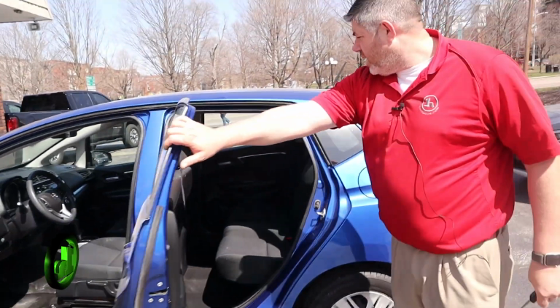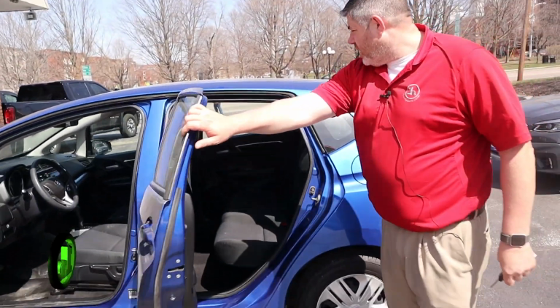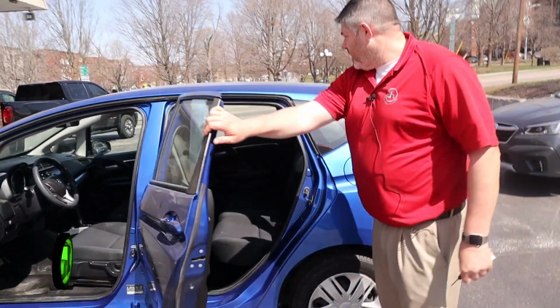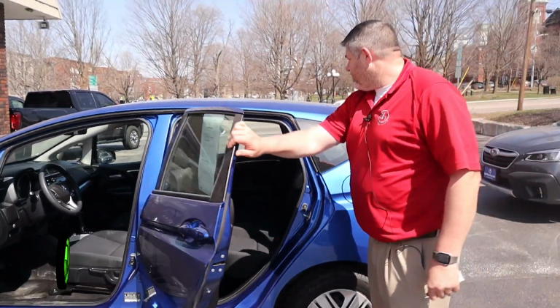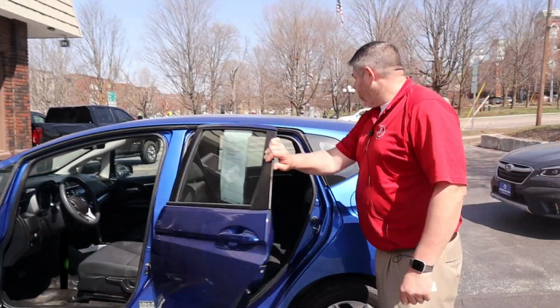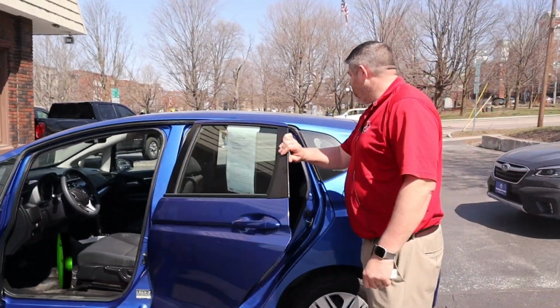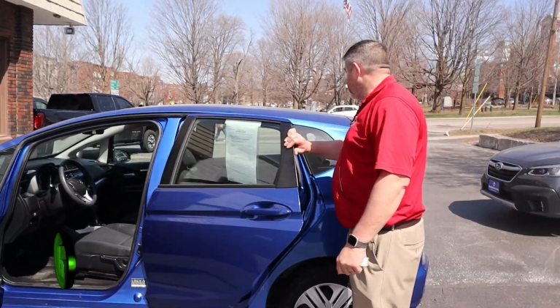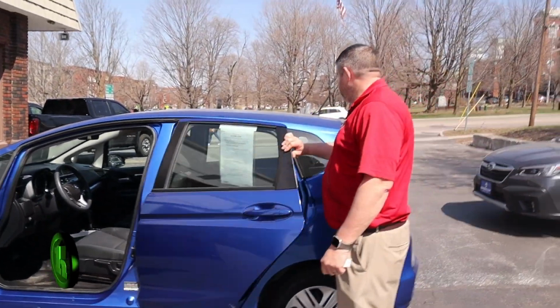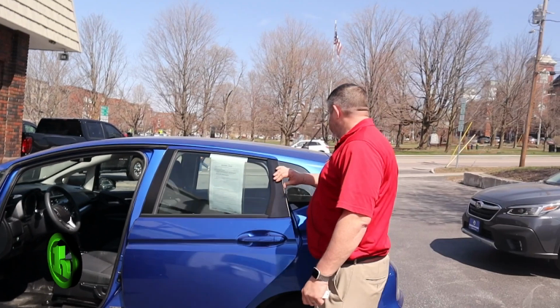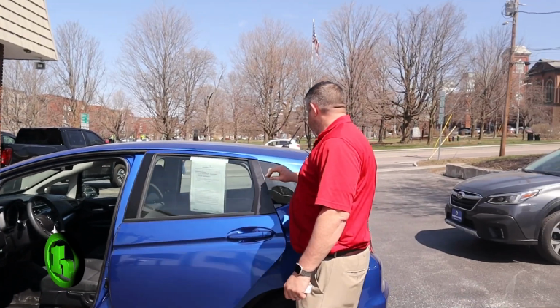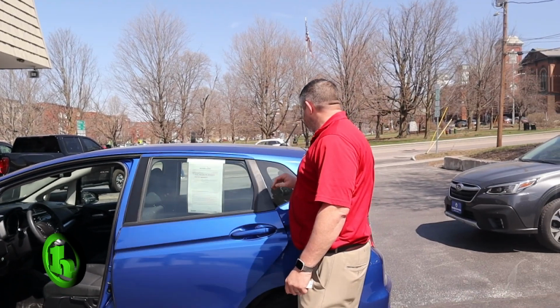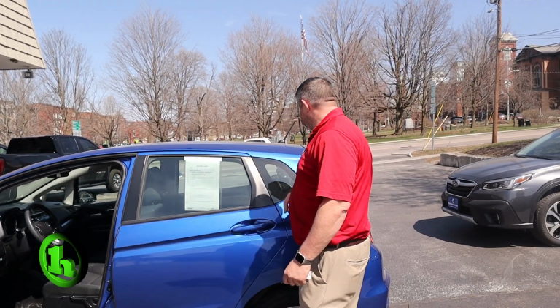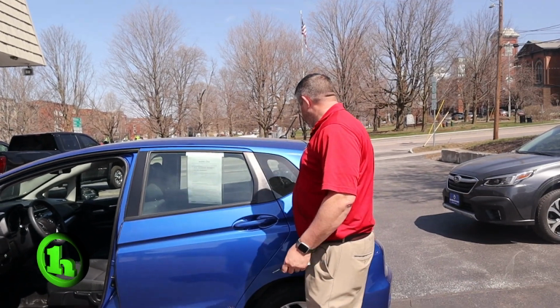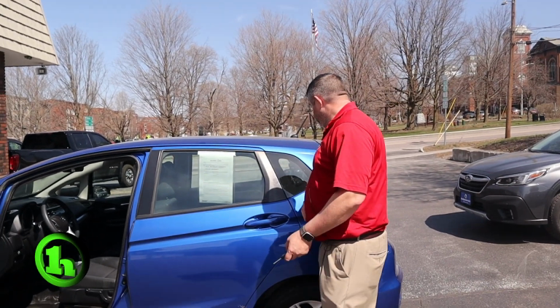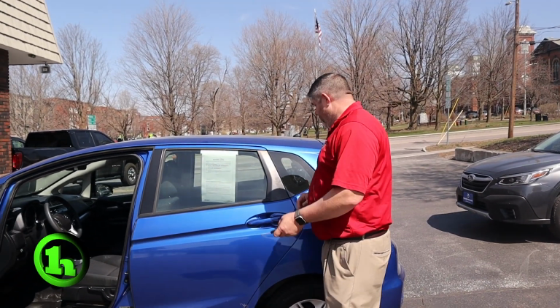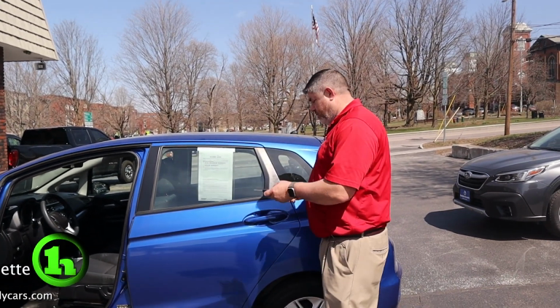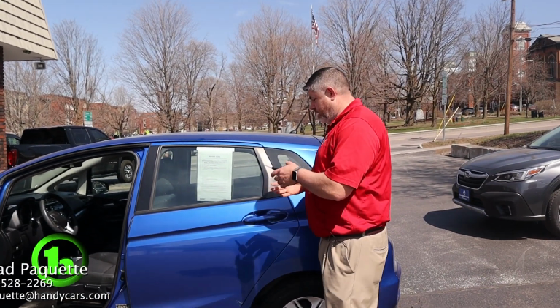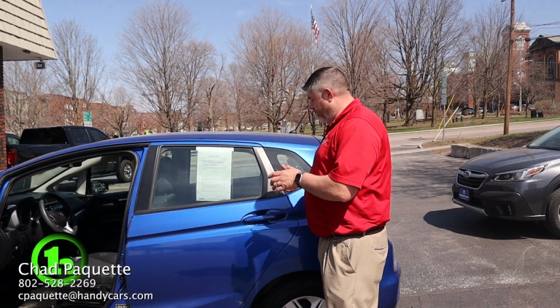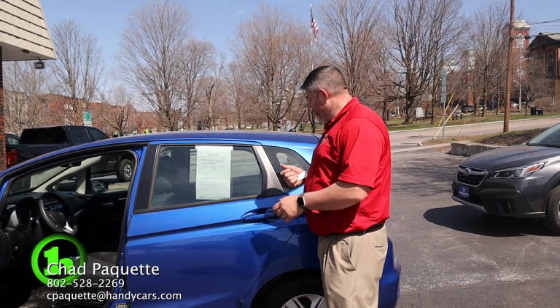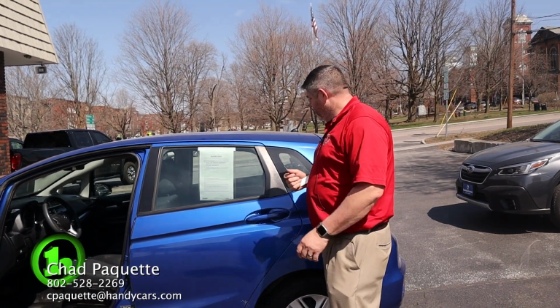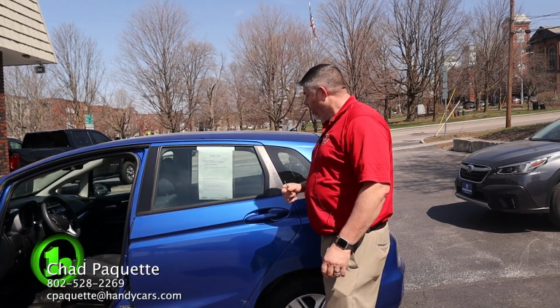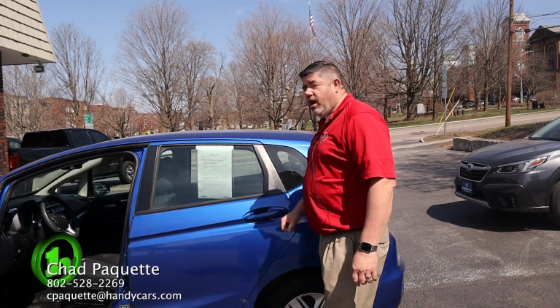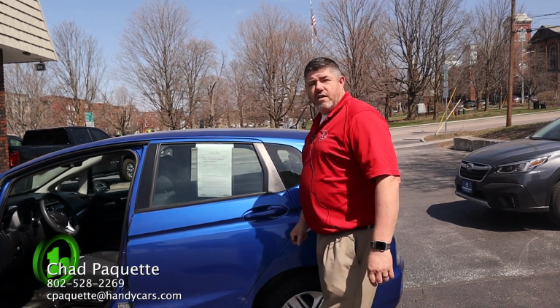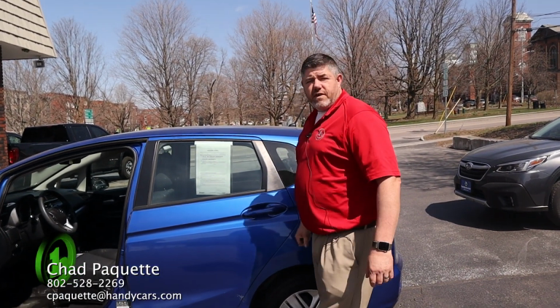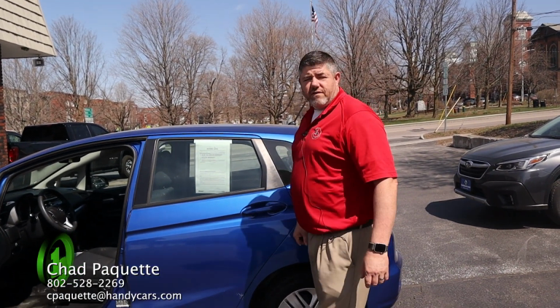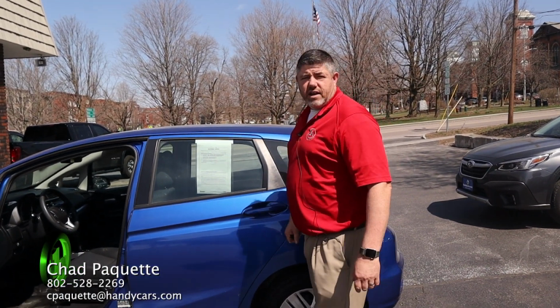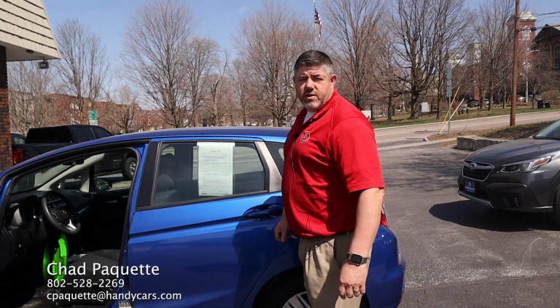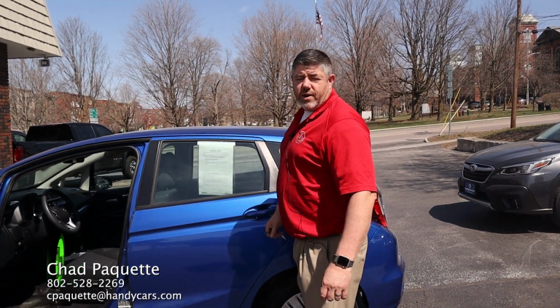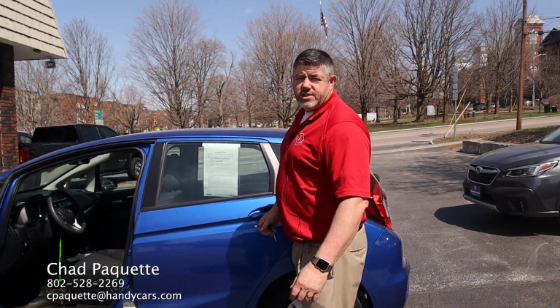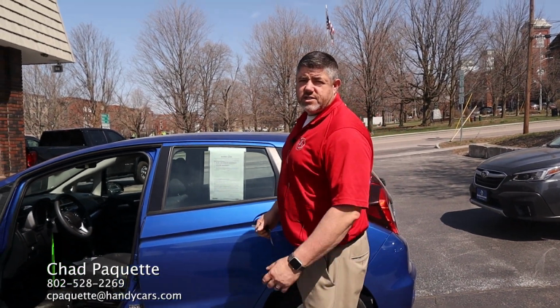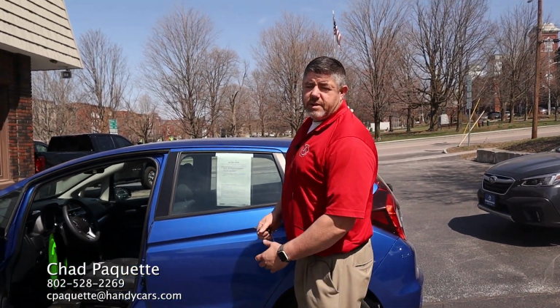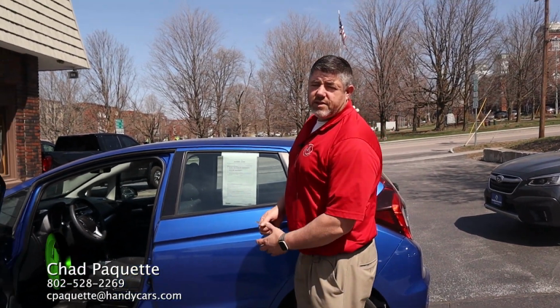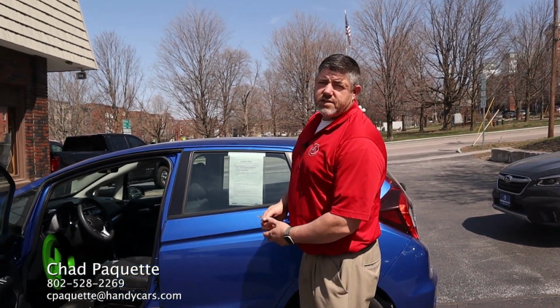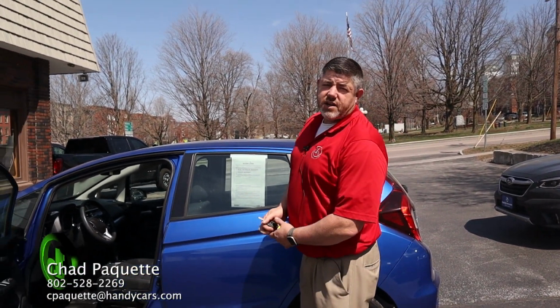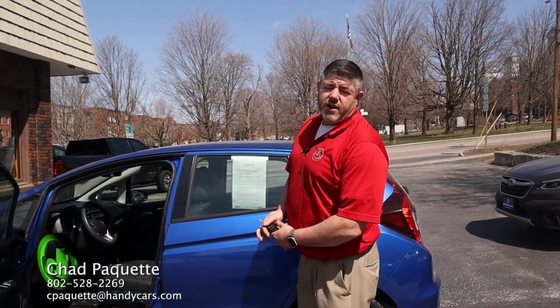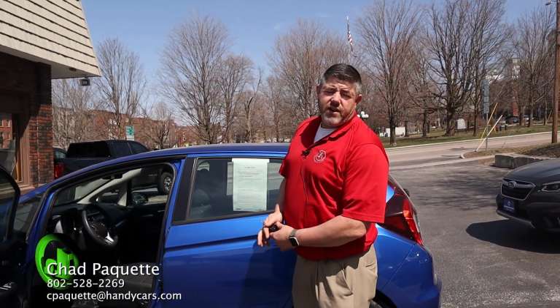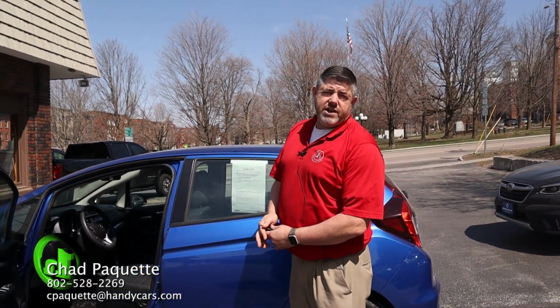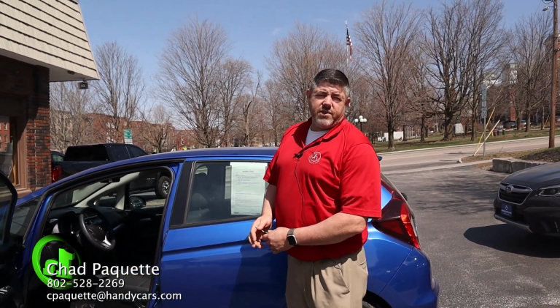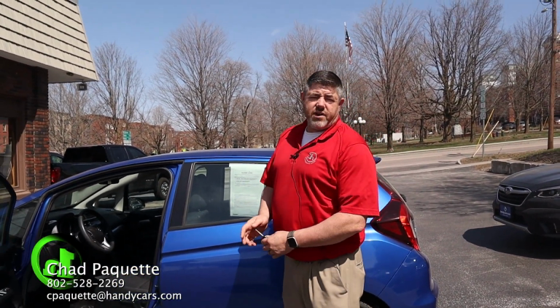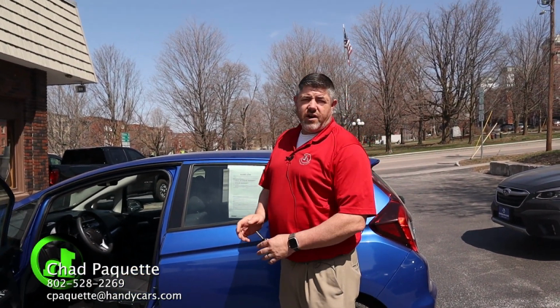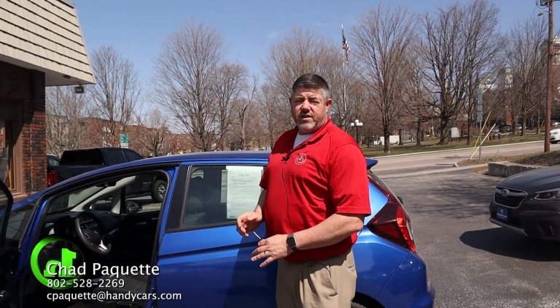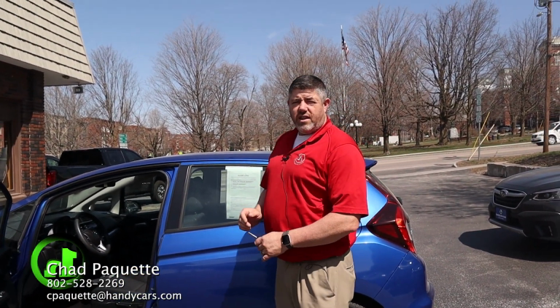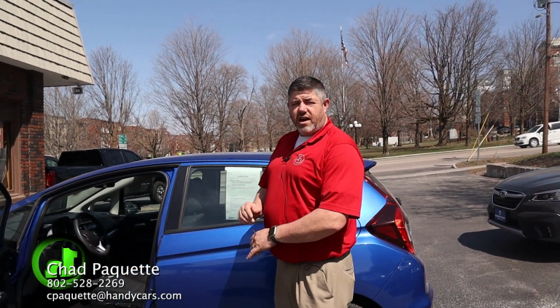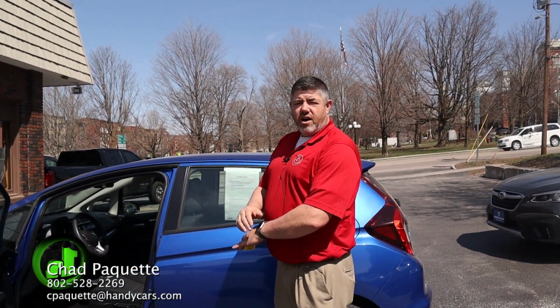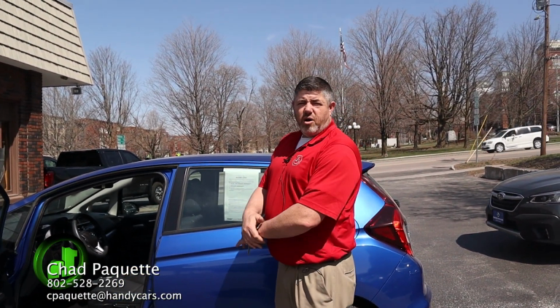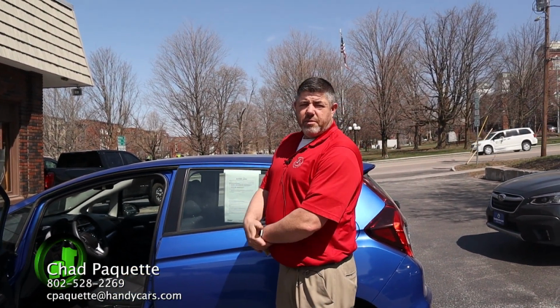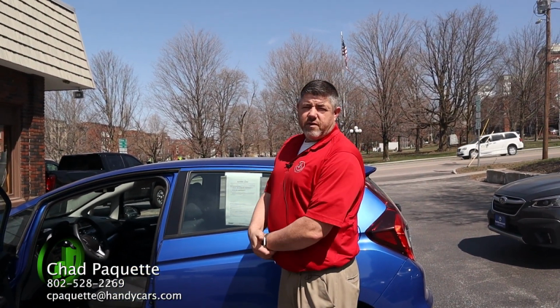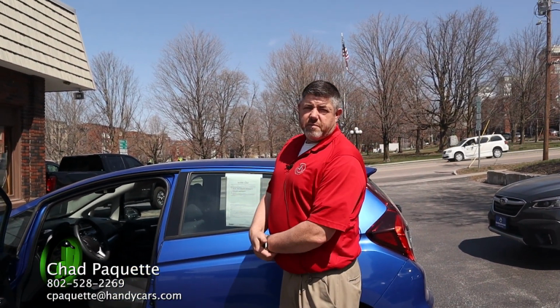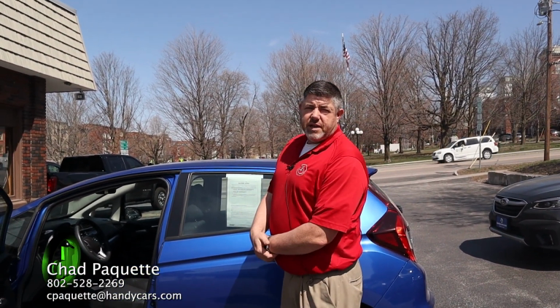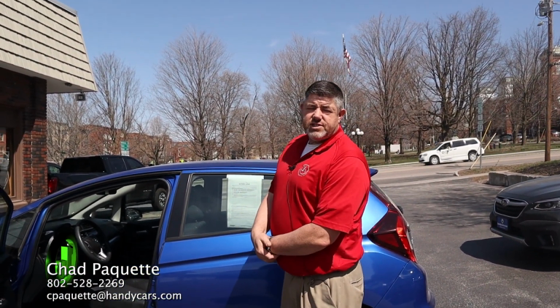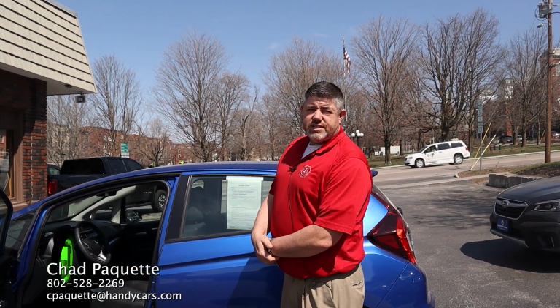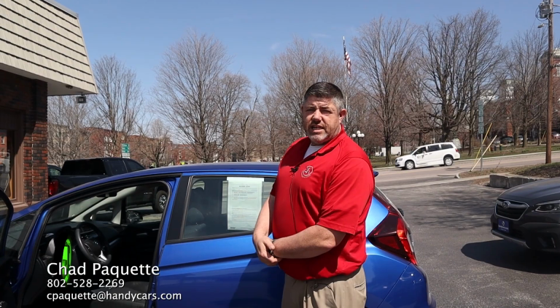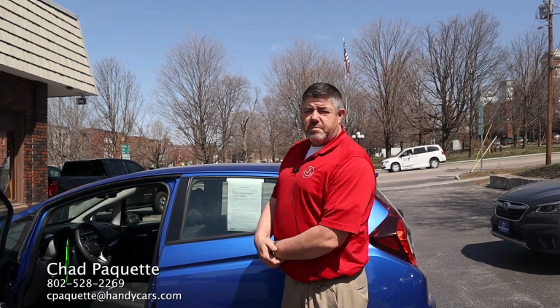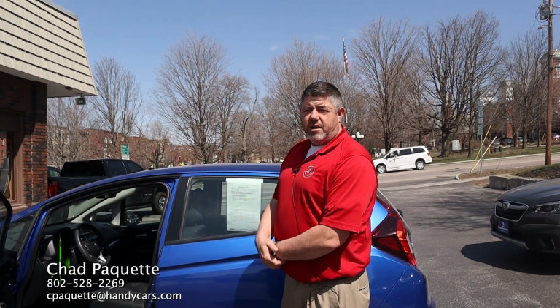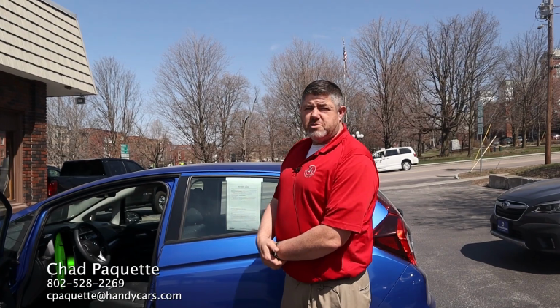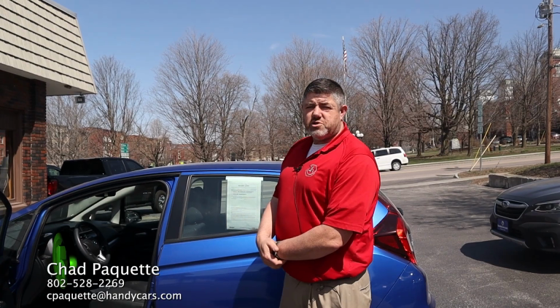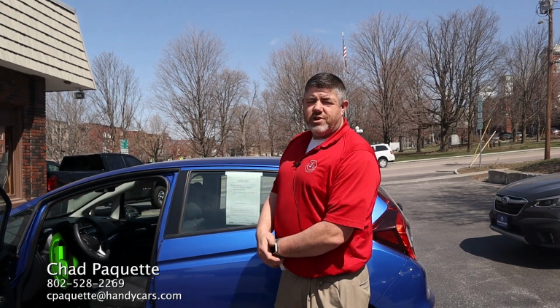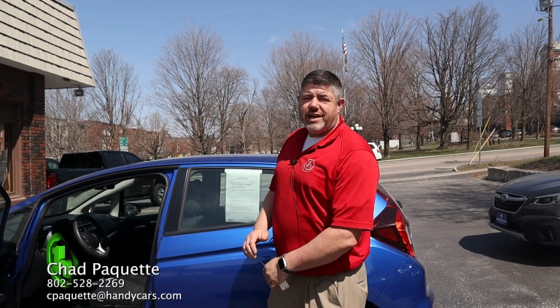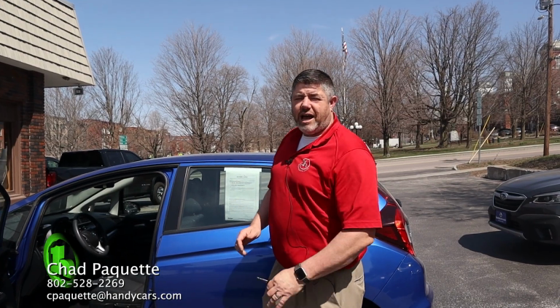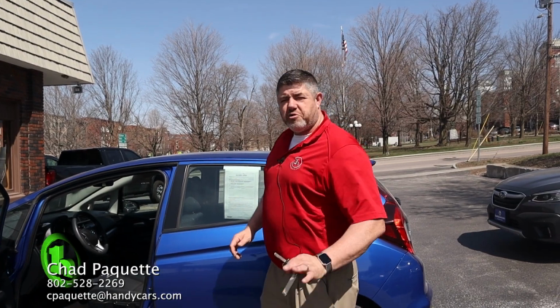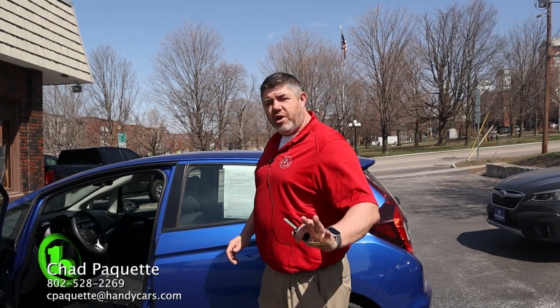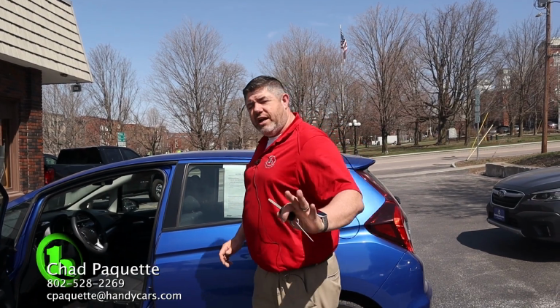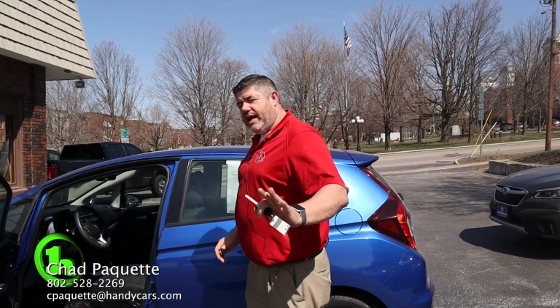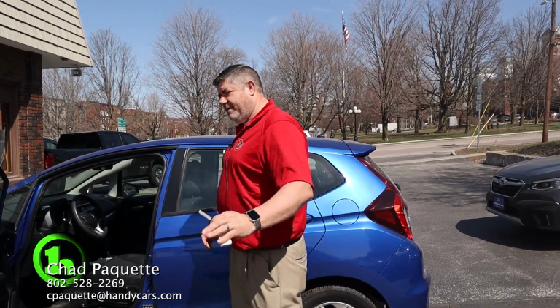And I think that just about covers it. If you have any questions about this car or any other car on the lot, all my information is at the bottom of the screen. Have a great day.